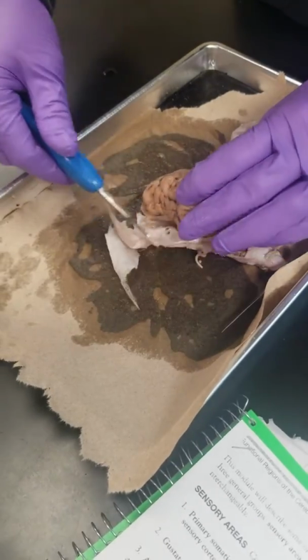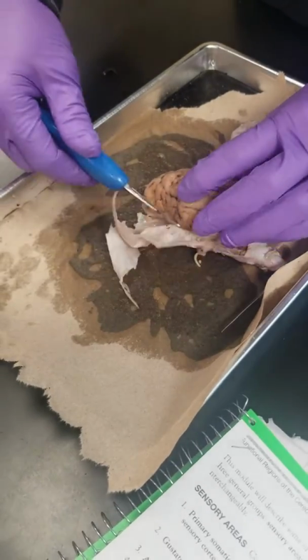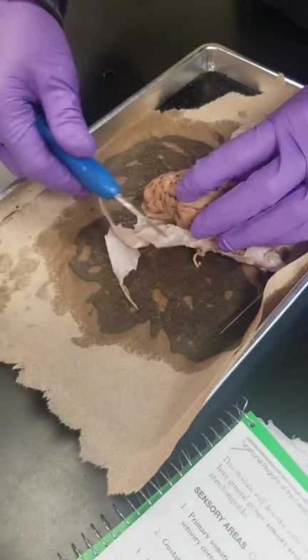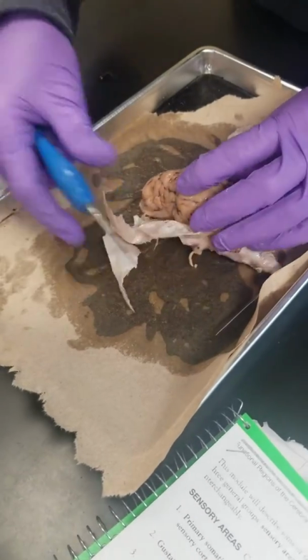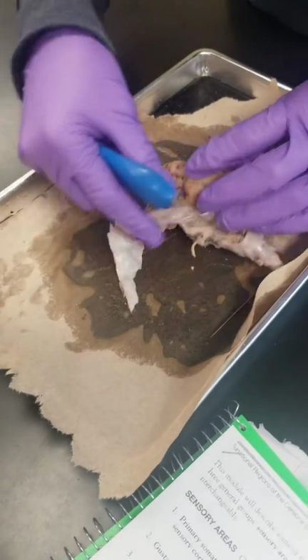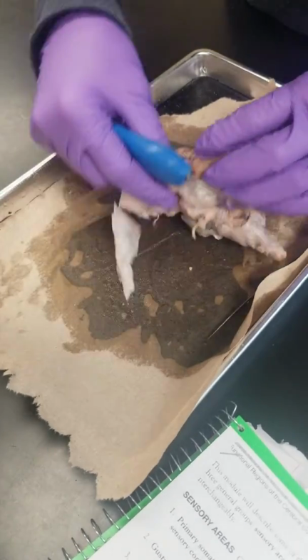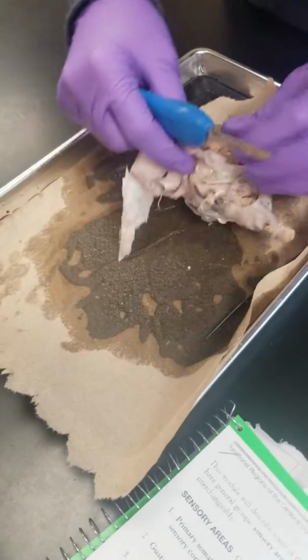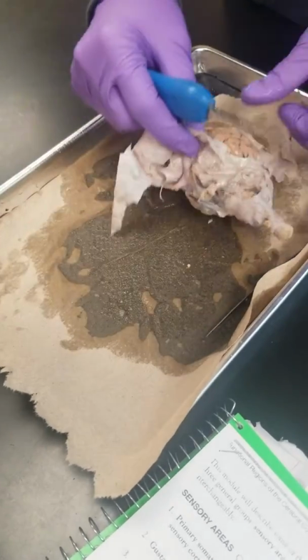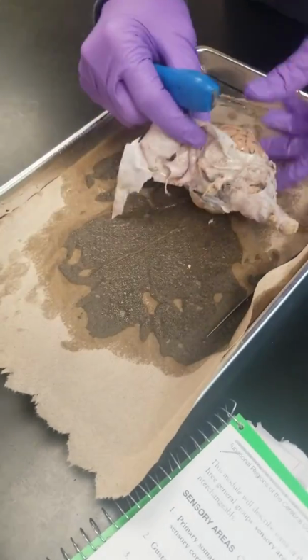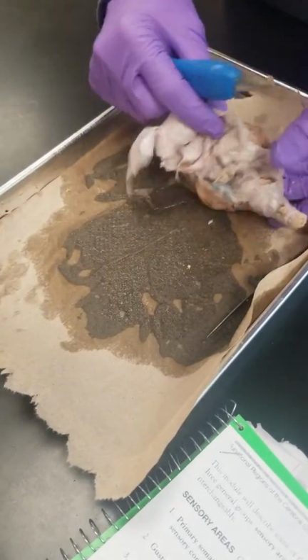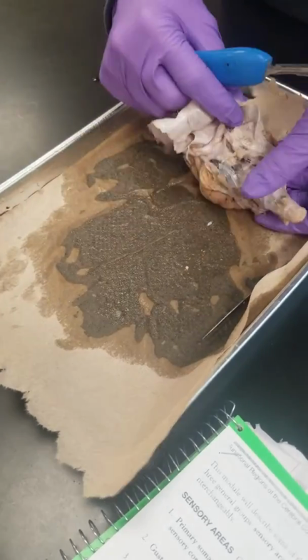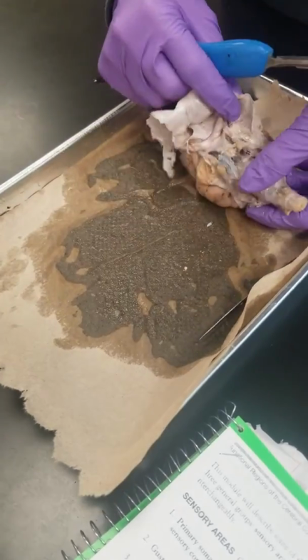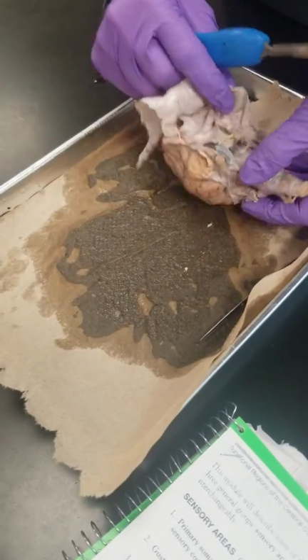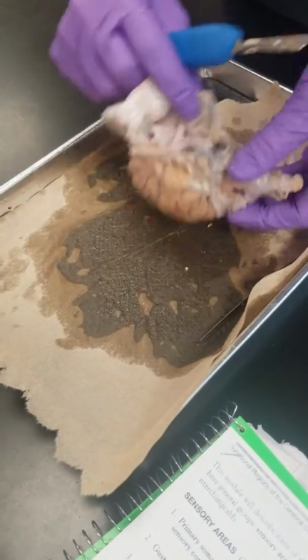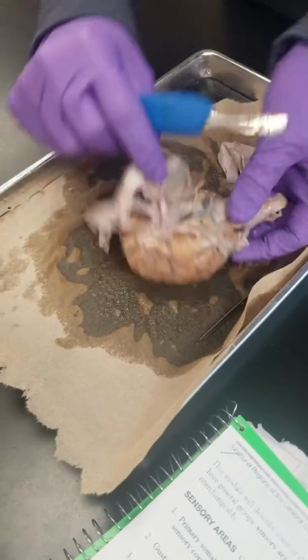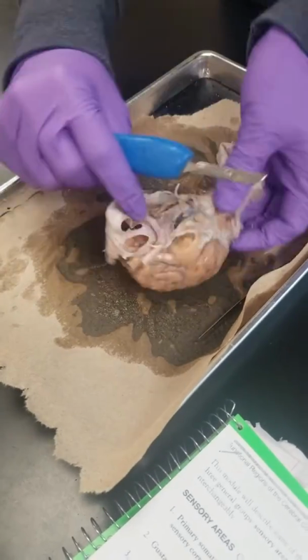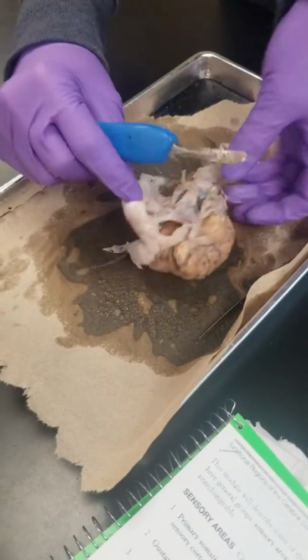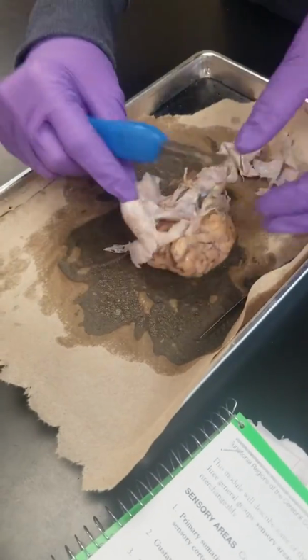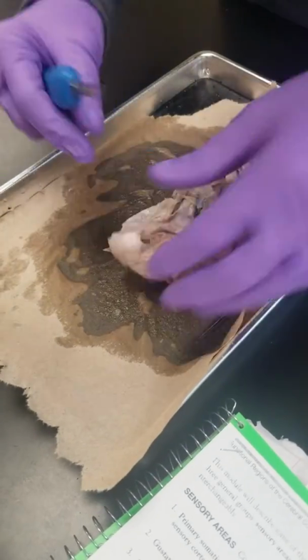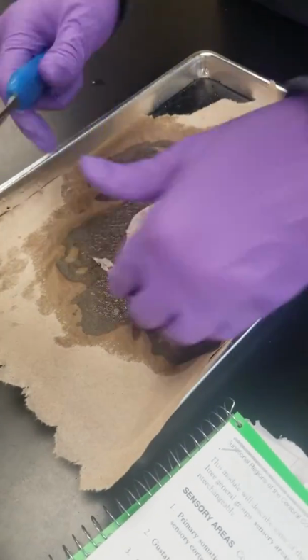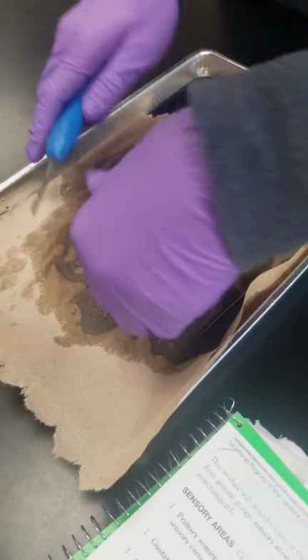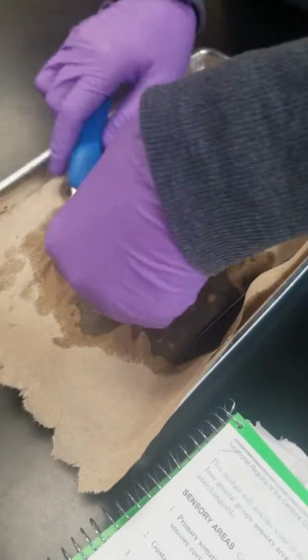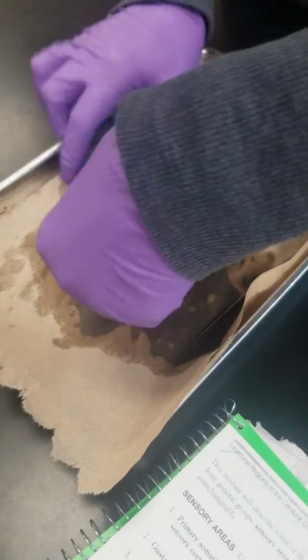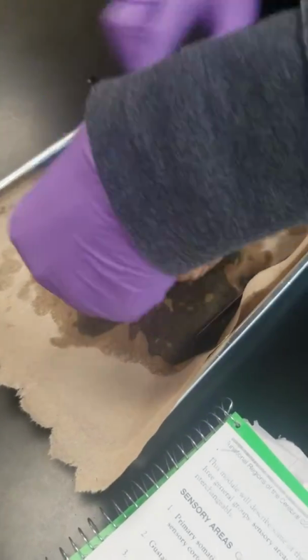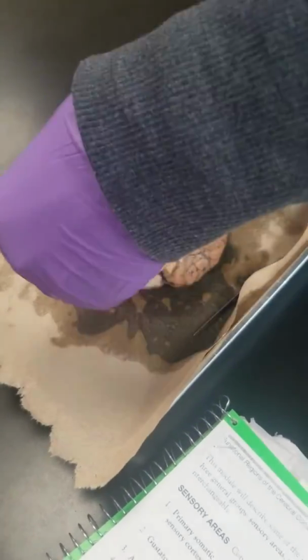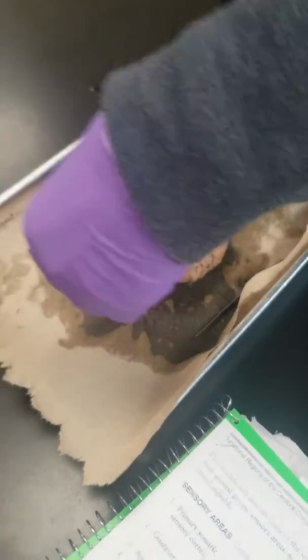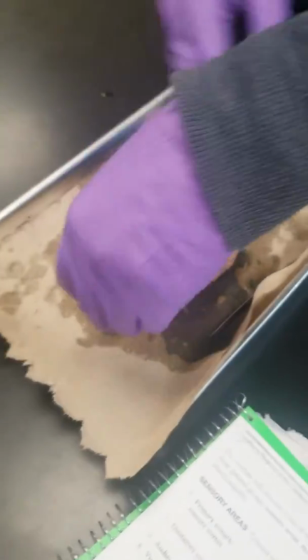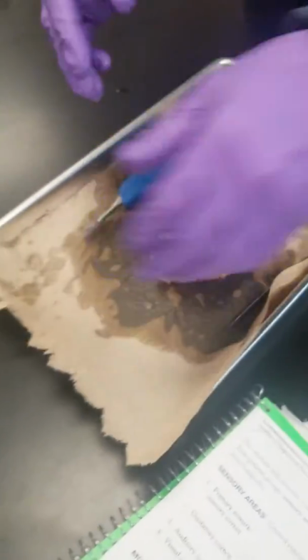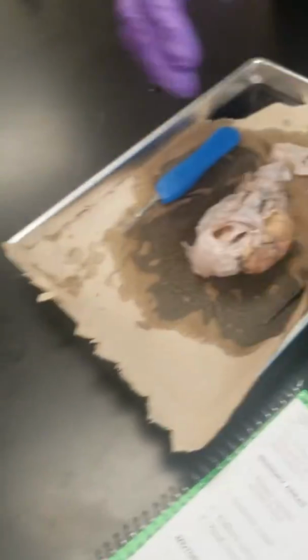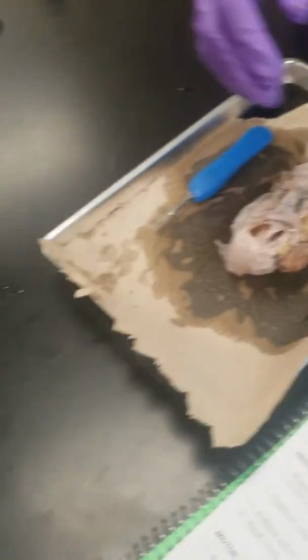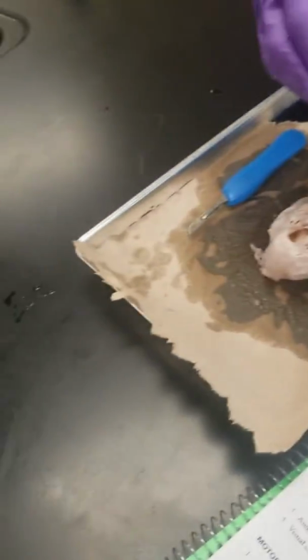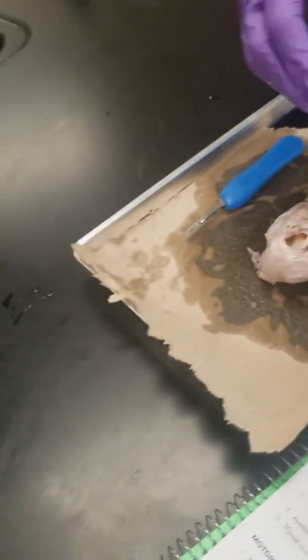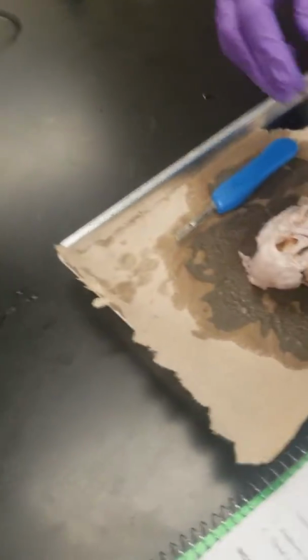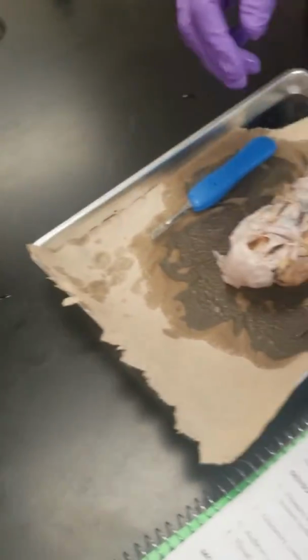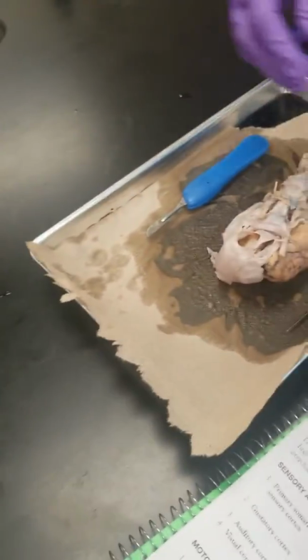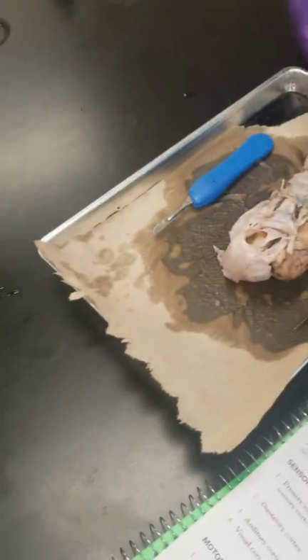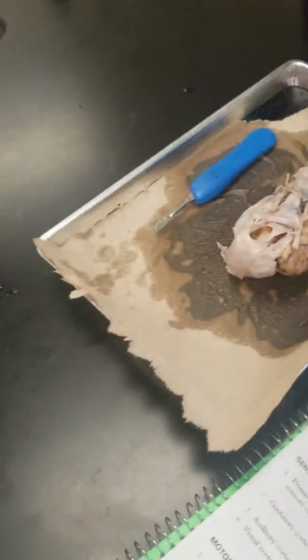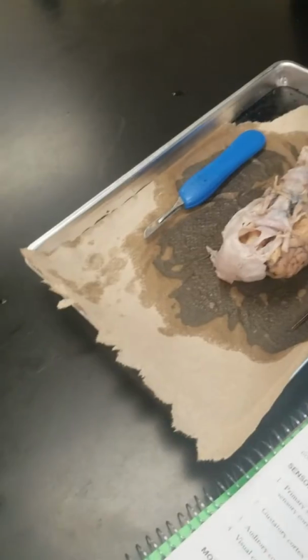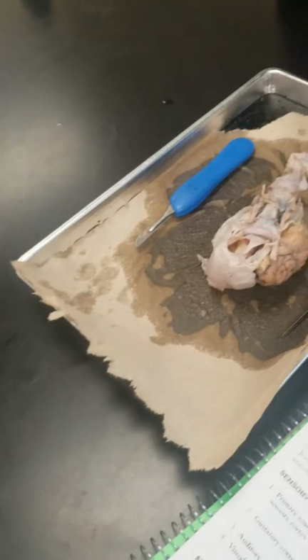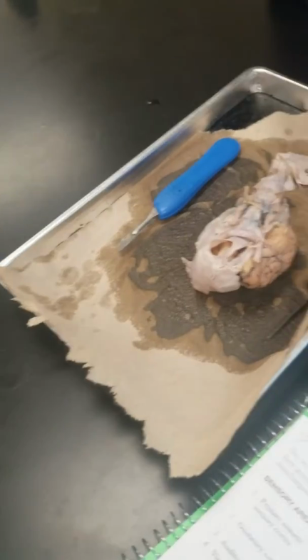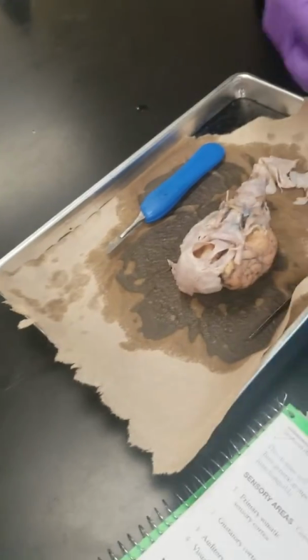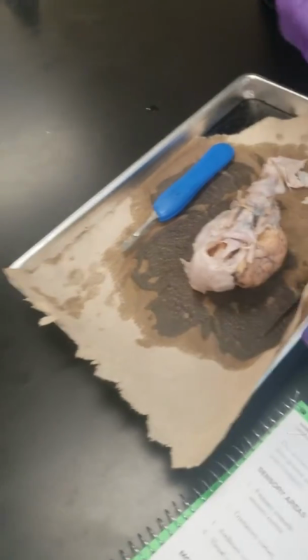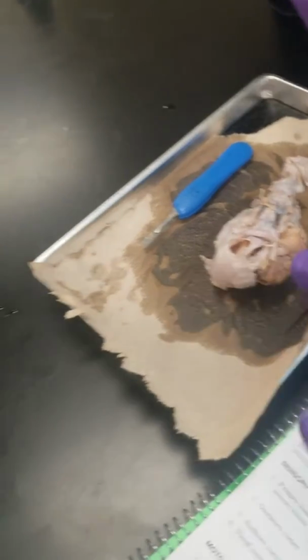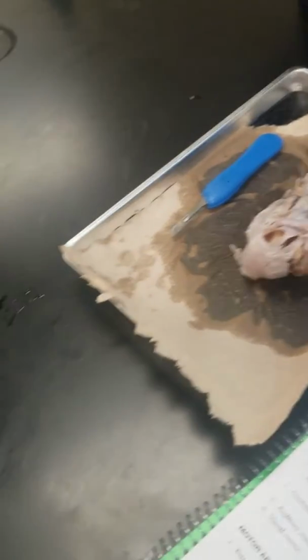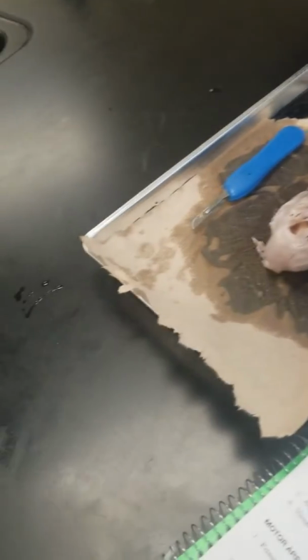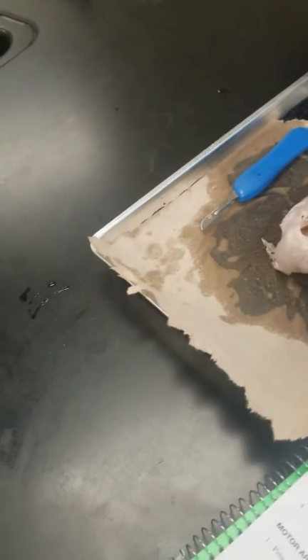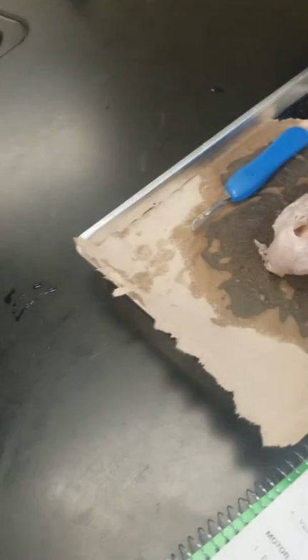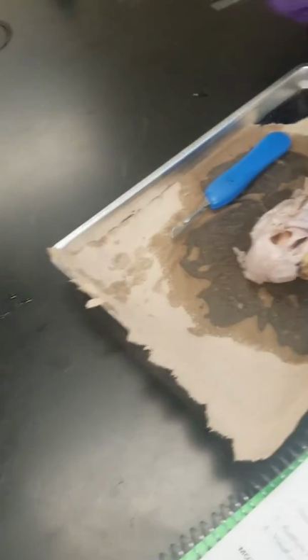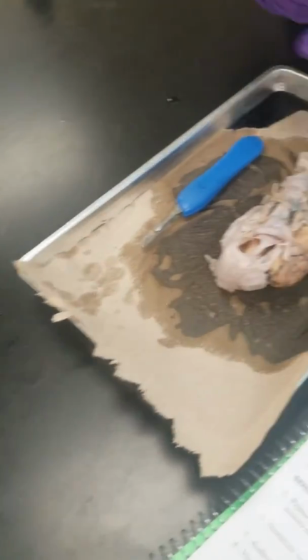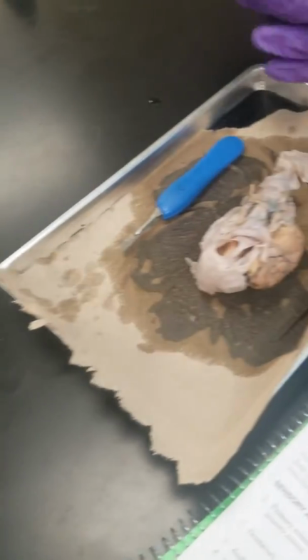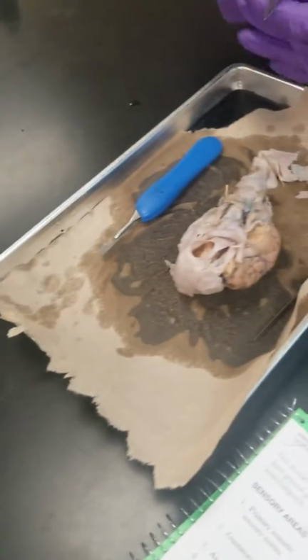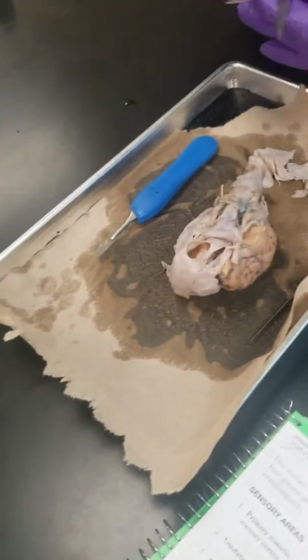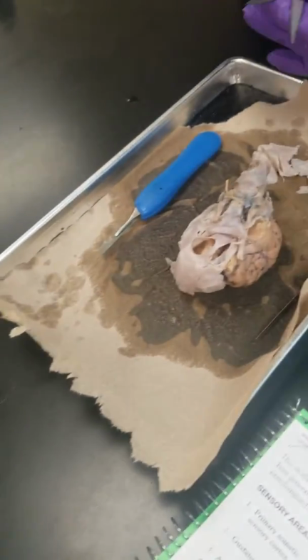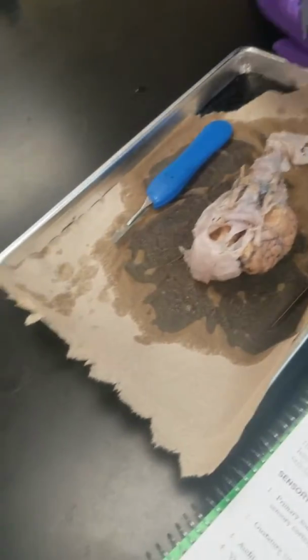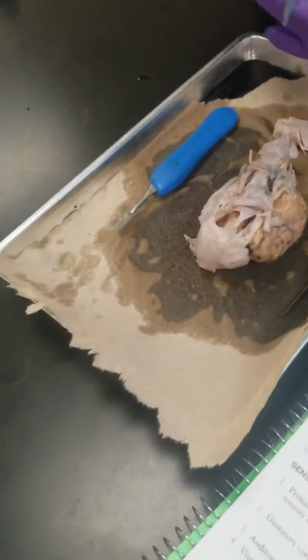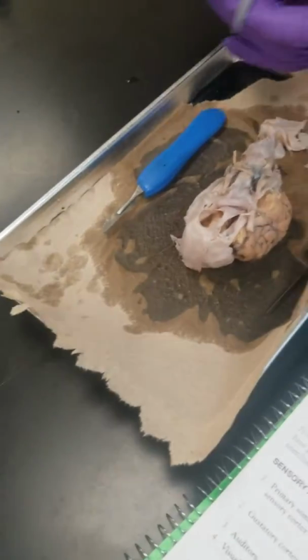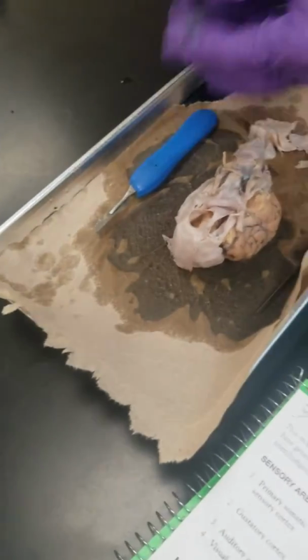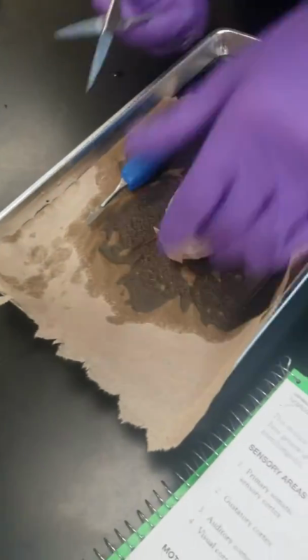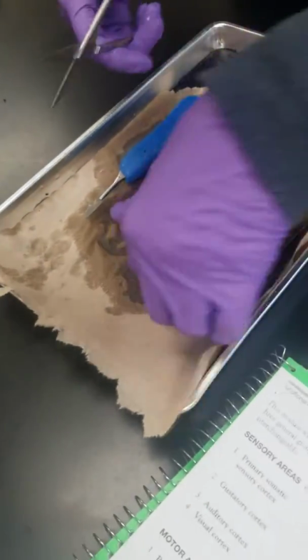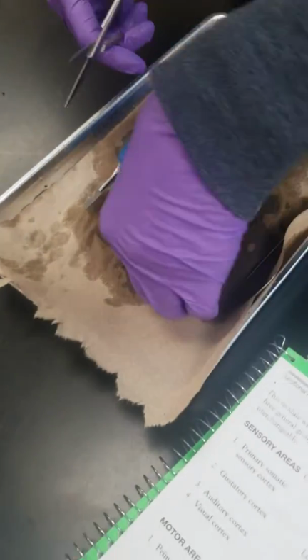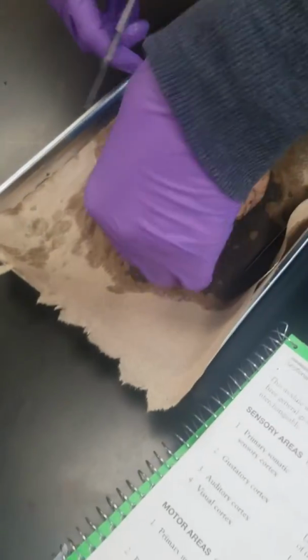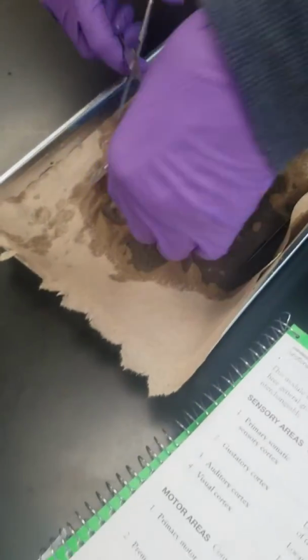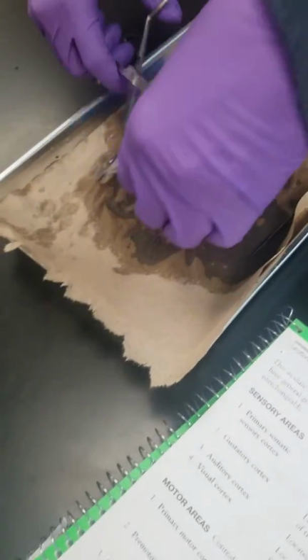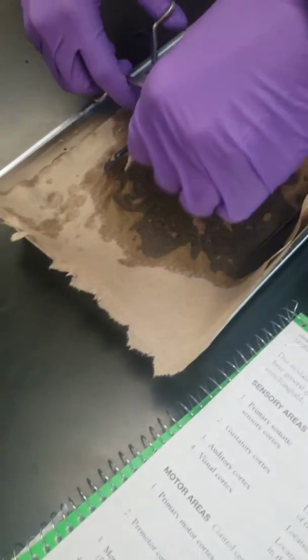I don't want to mess this up — this is a part that's going to mess up. You just take the scissors and you're going to have the dura, the arachnoid, and the pia.